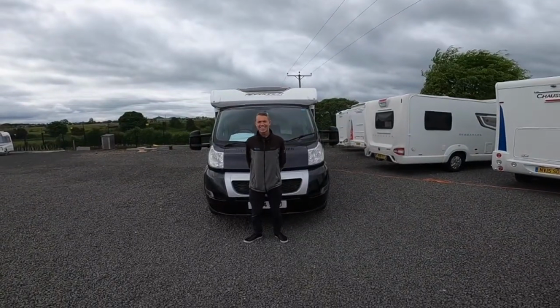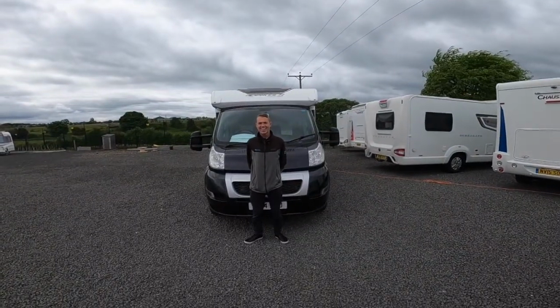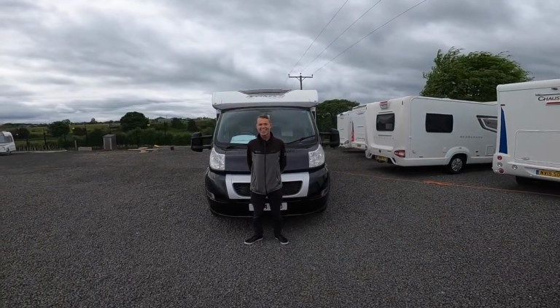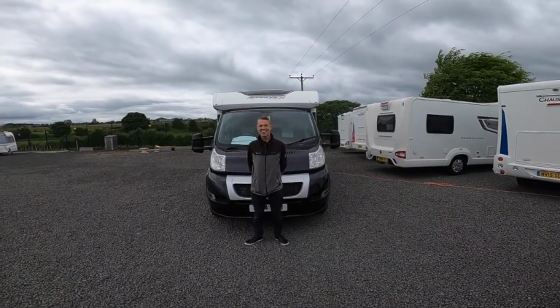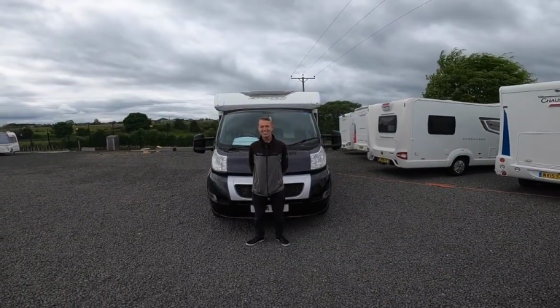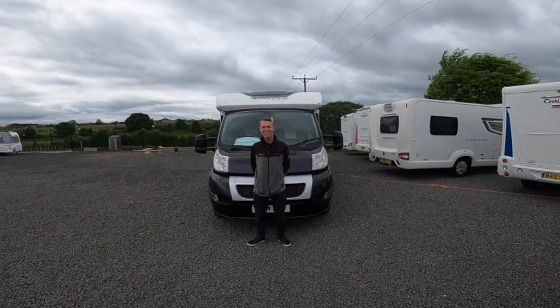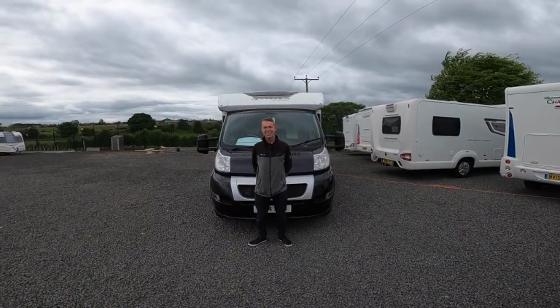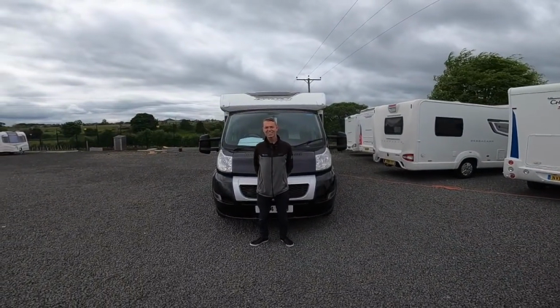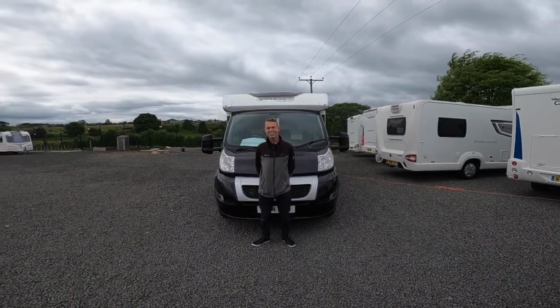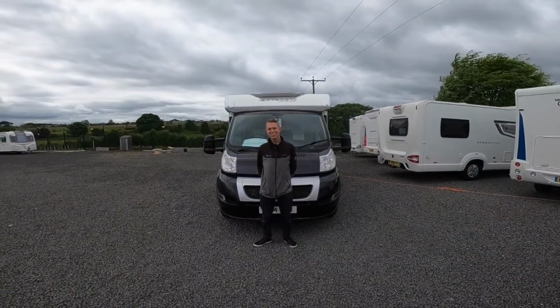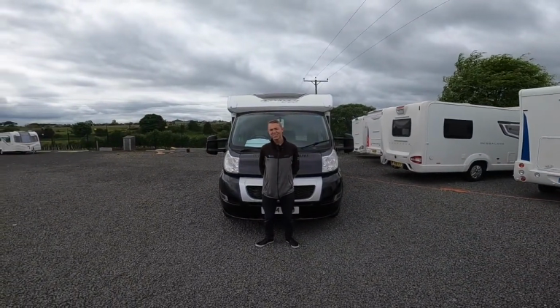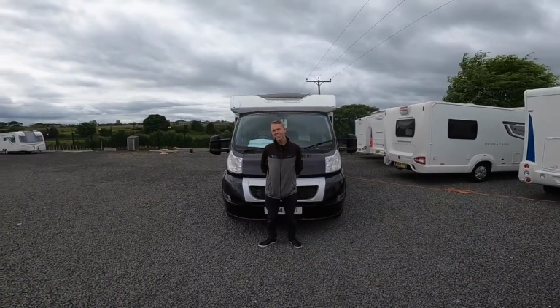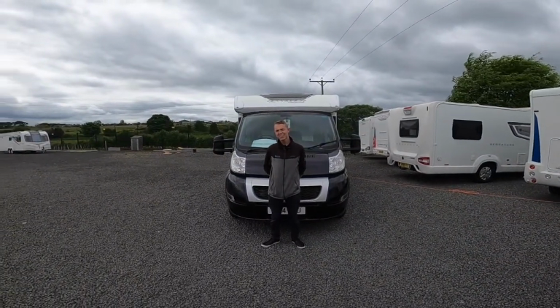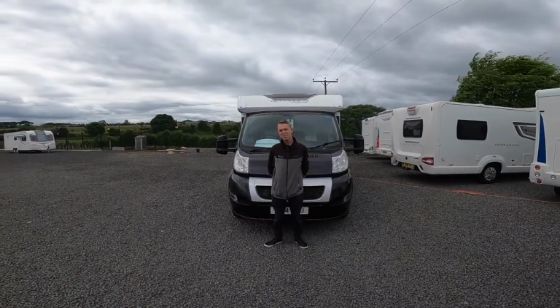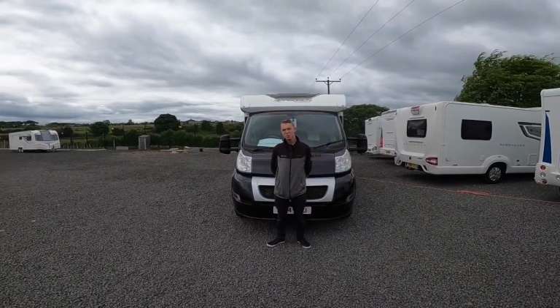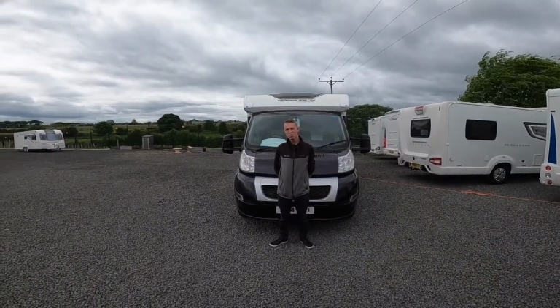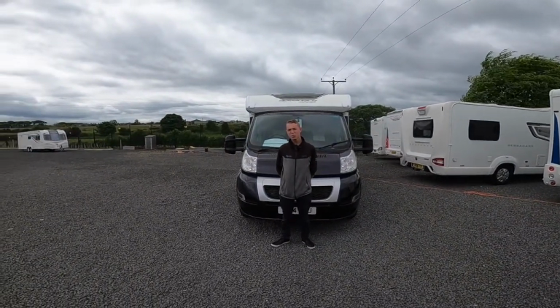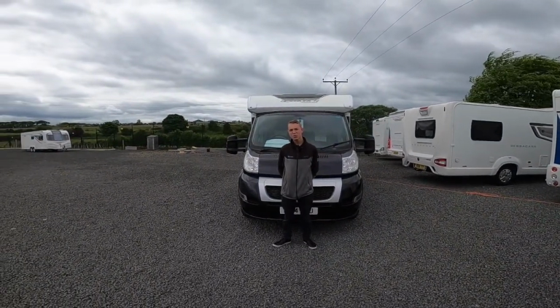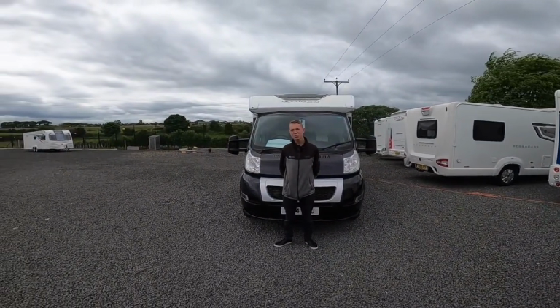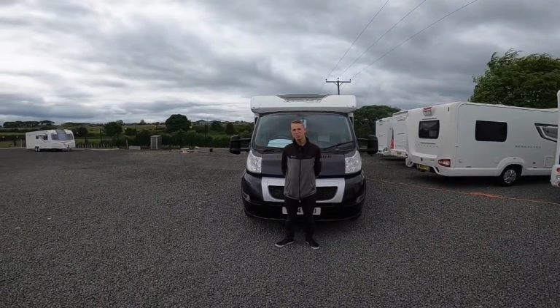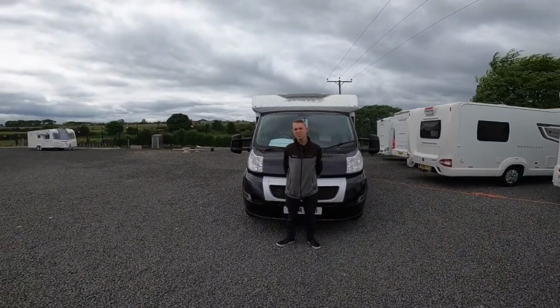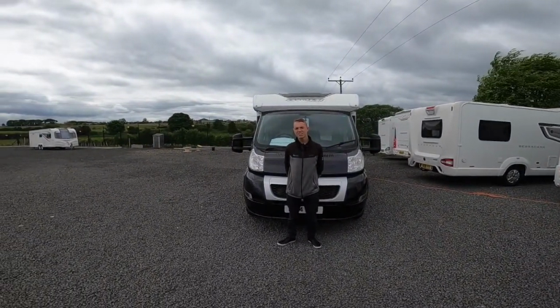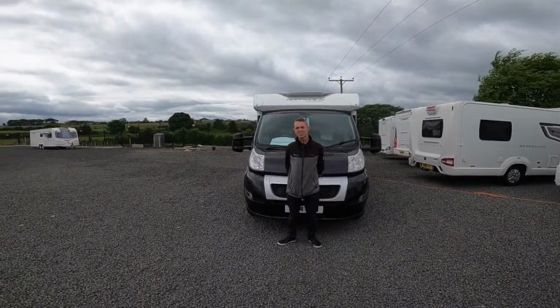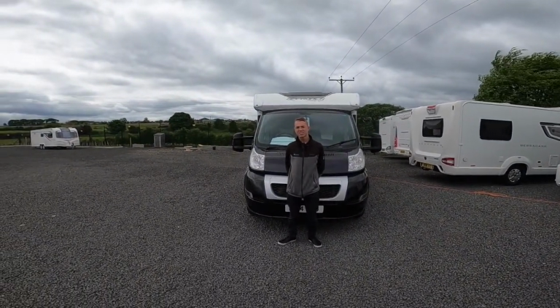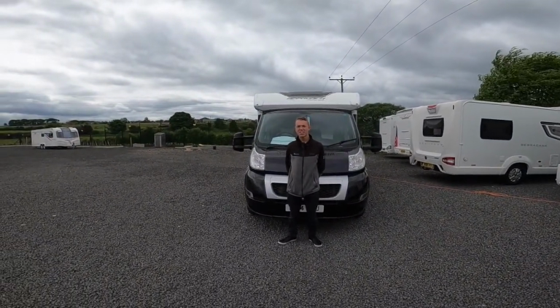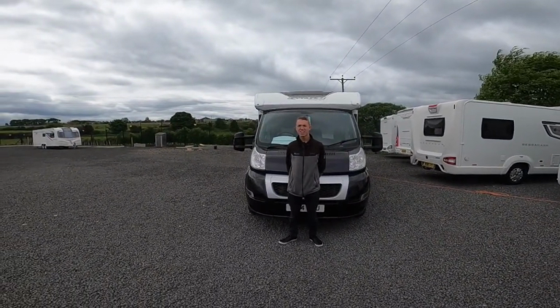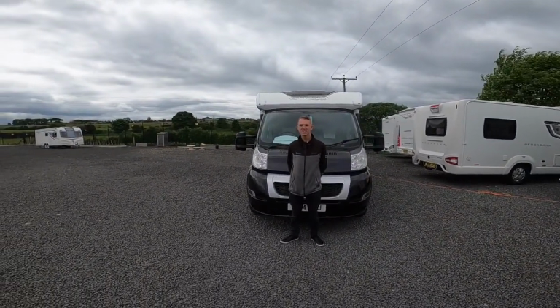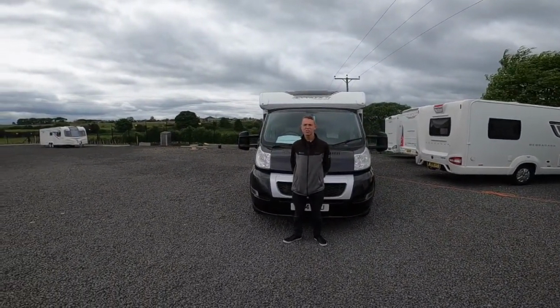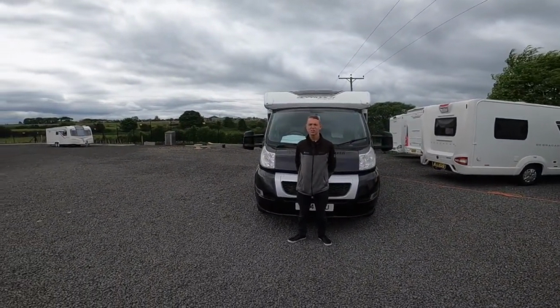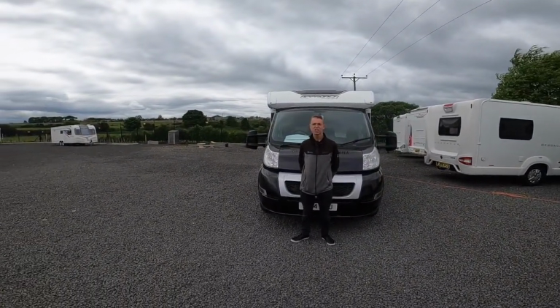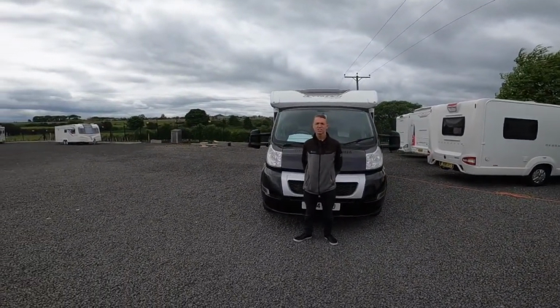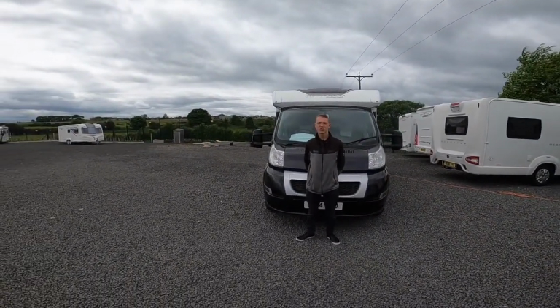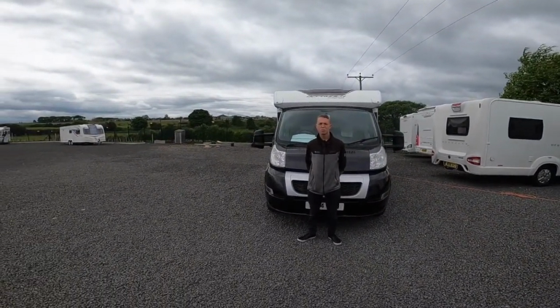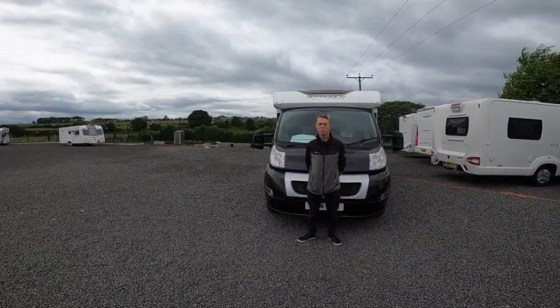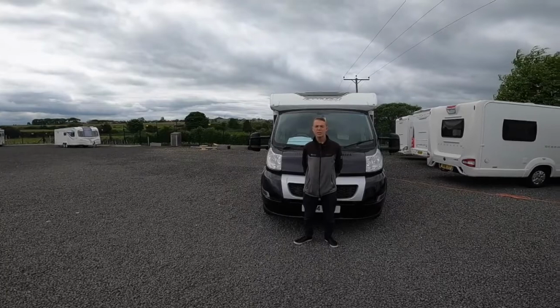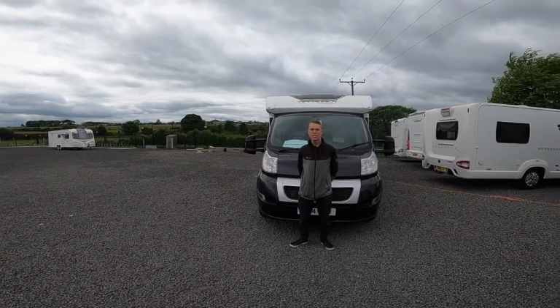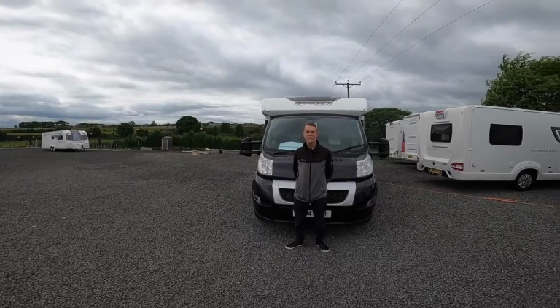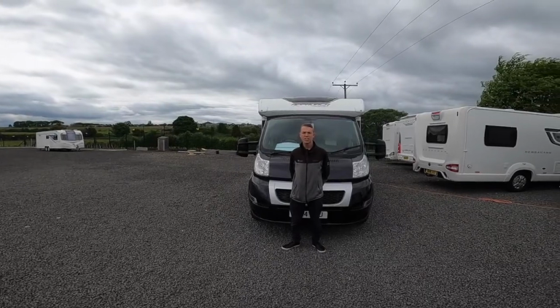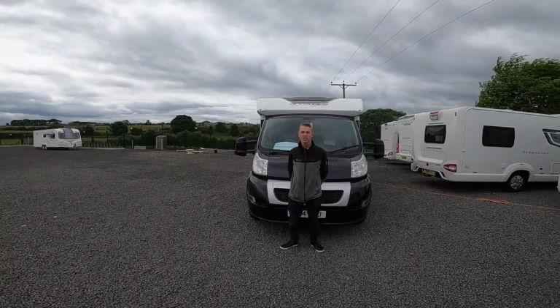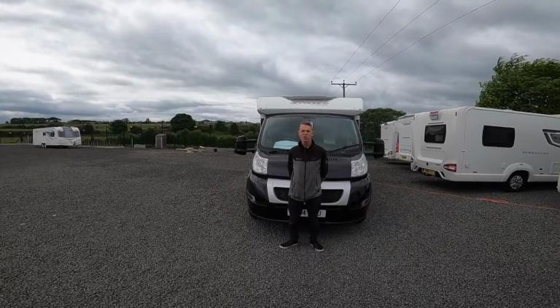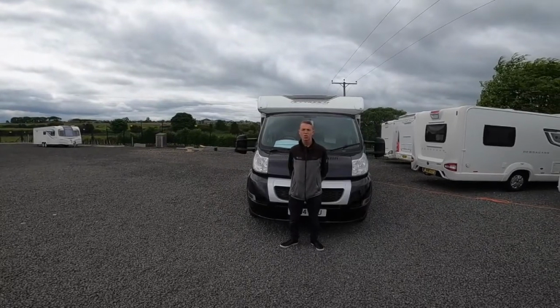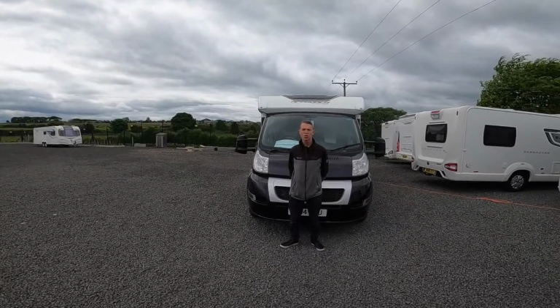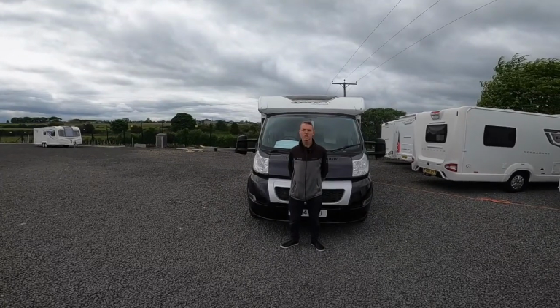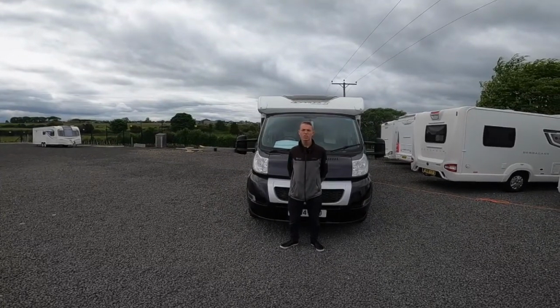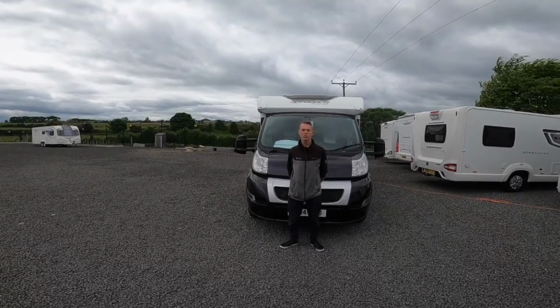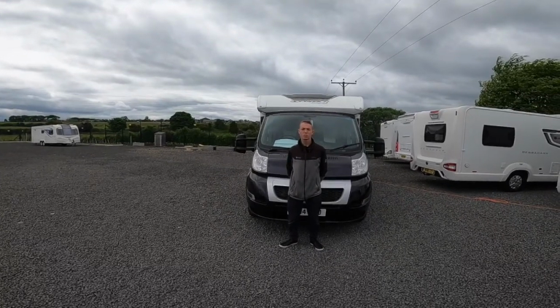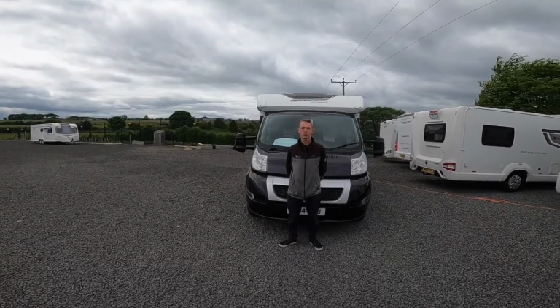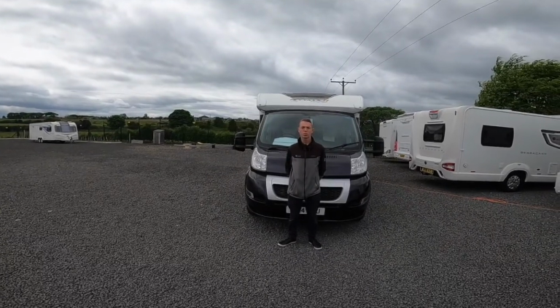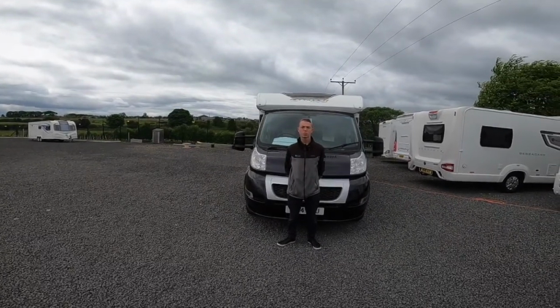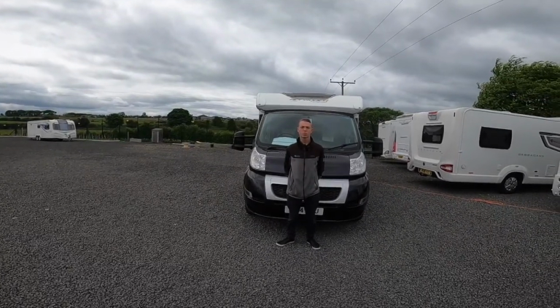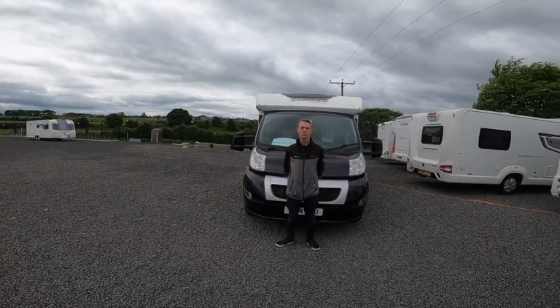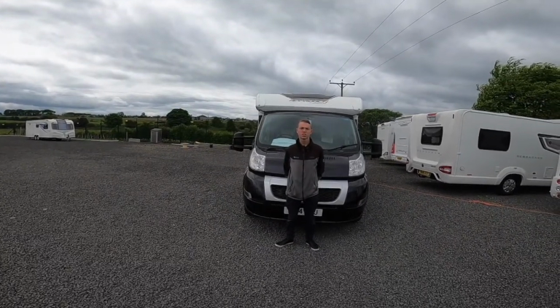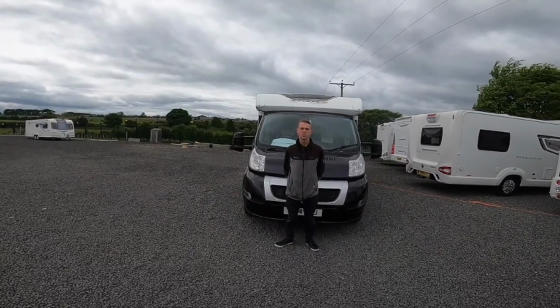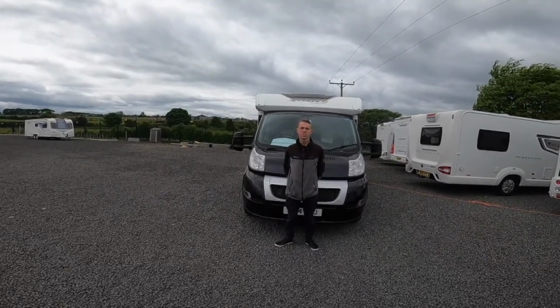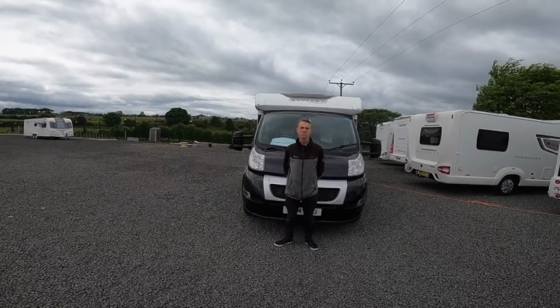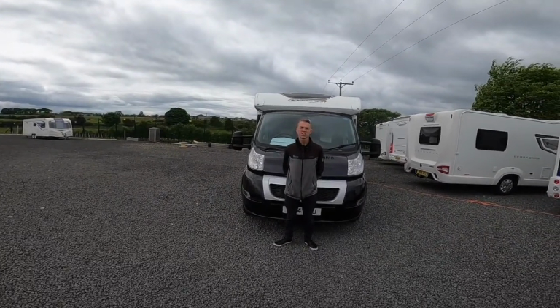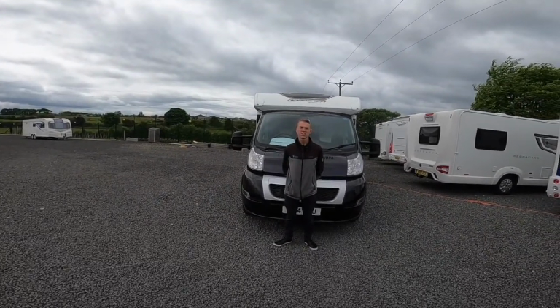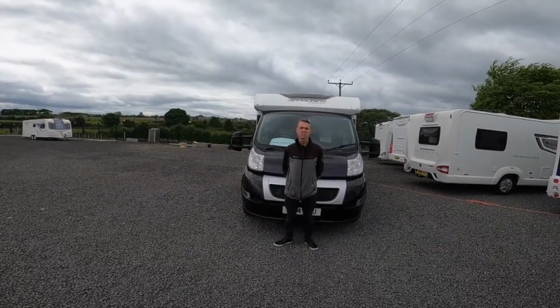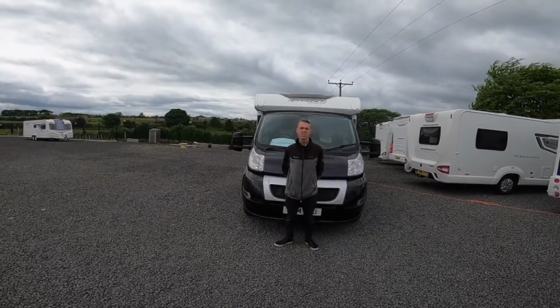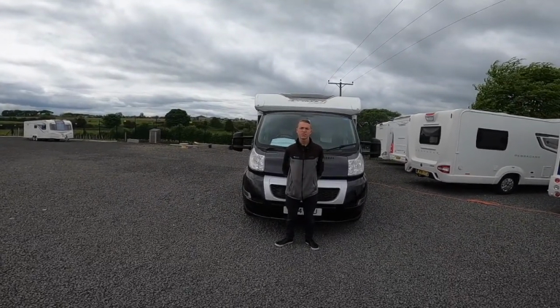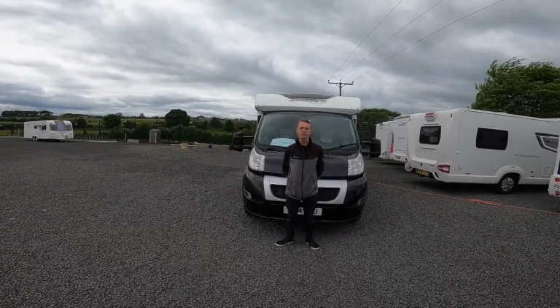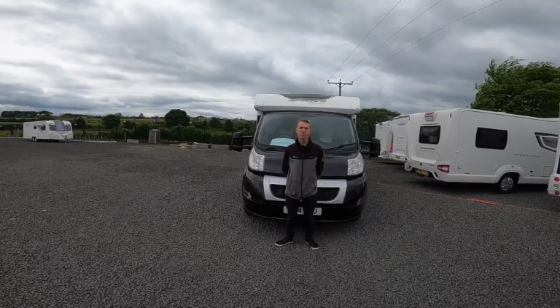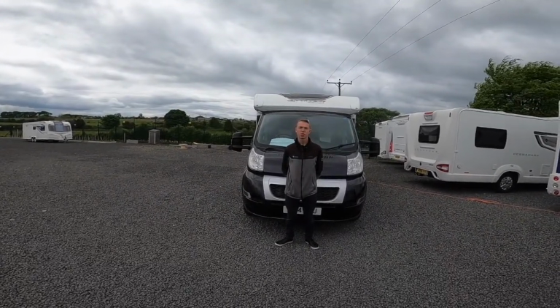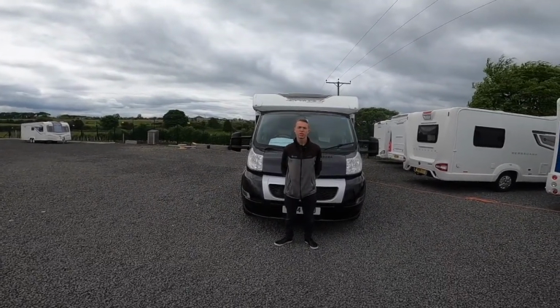Hi, I'm Cullen from Time Valley Motorhomes and this is the handover of the Bailey Autograph Approach 740.